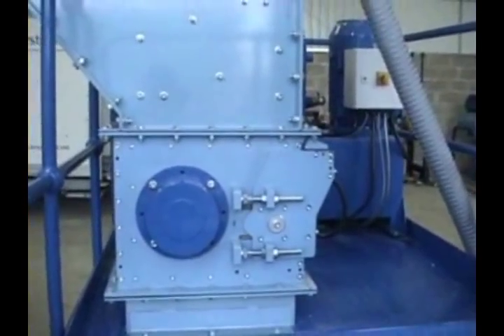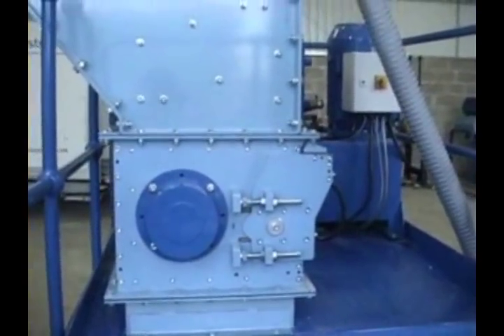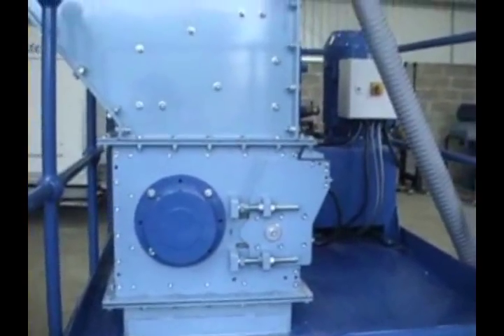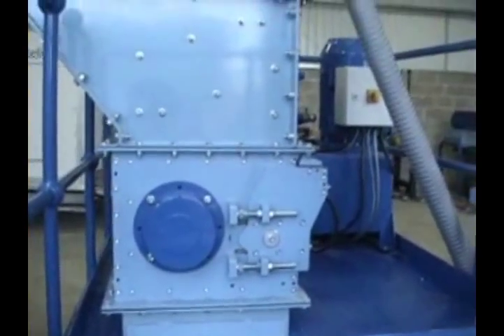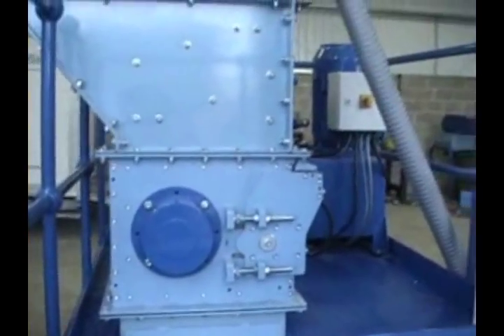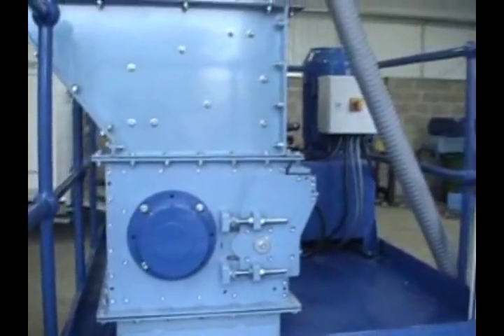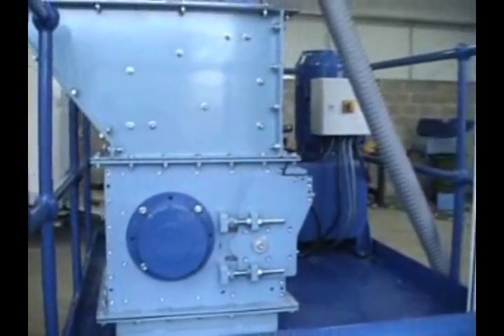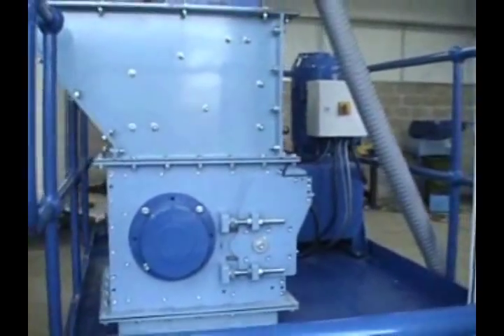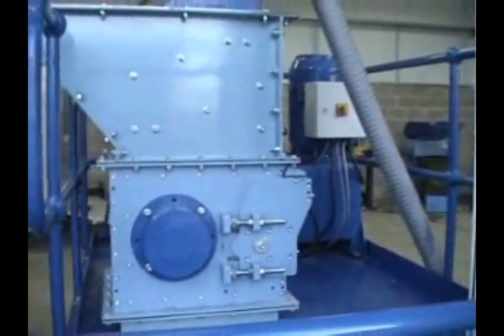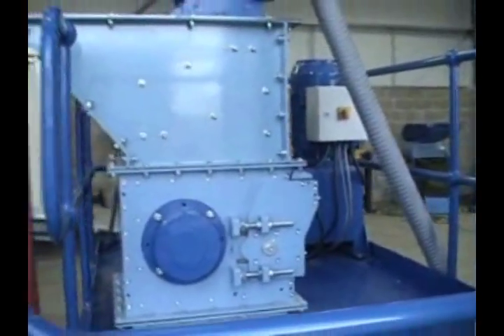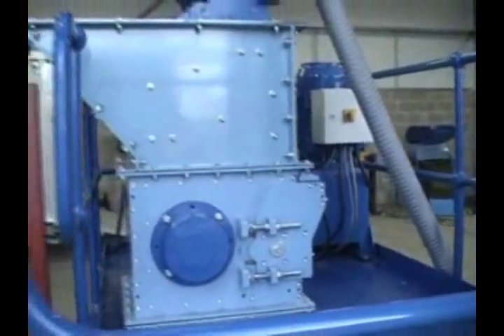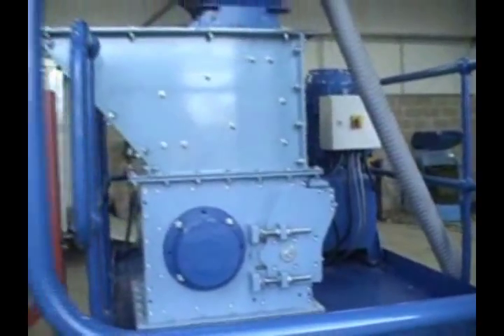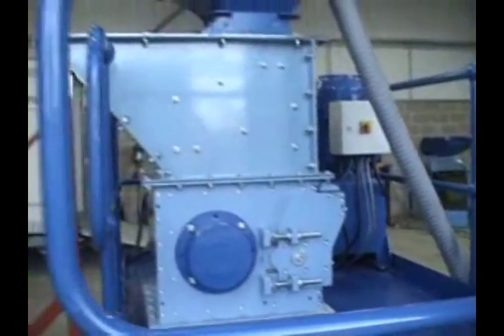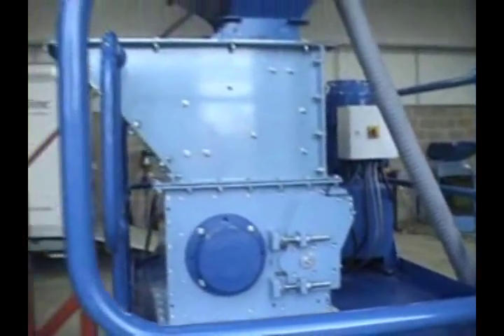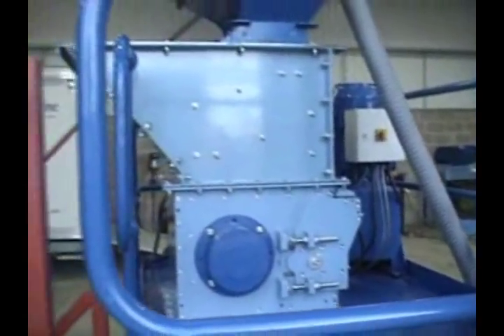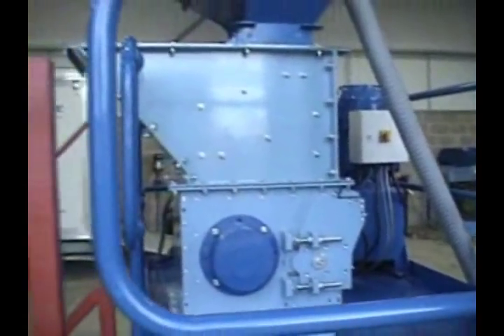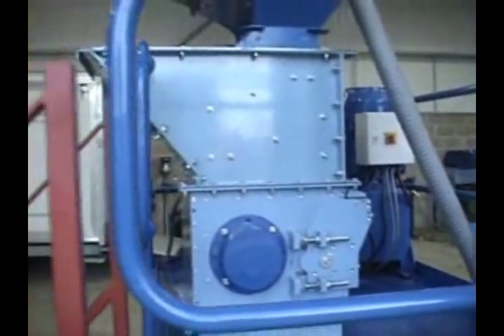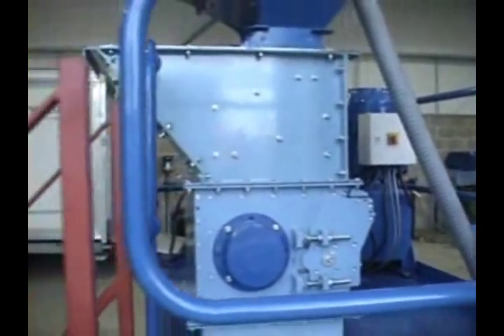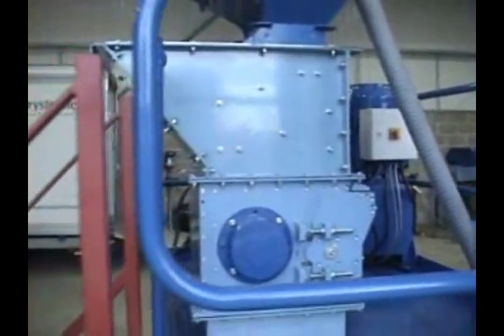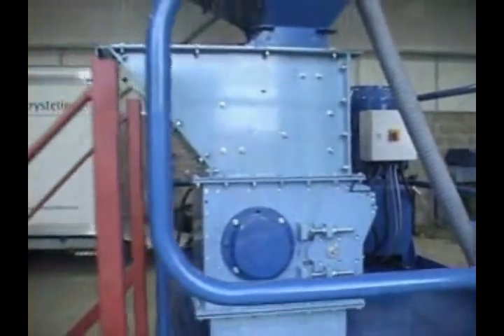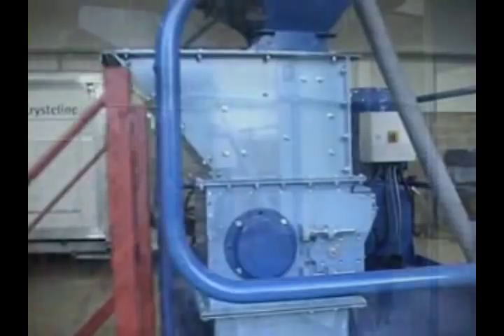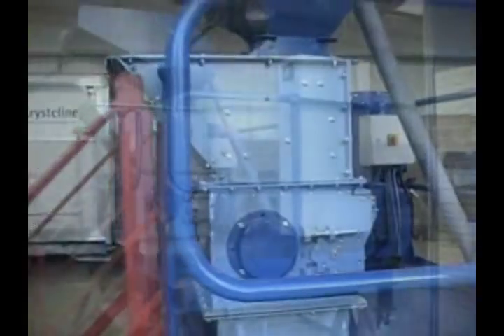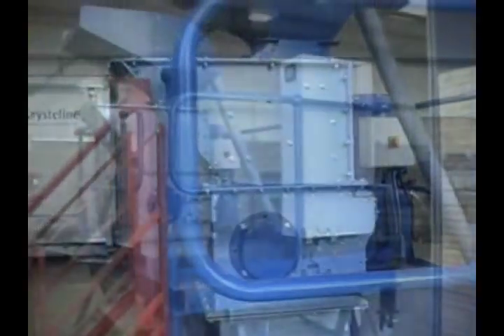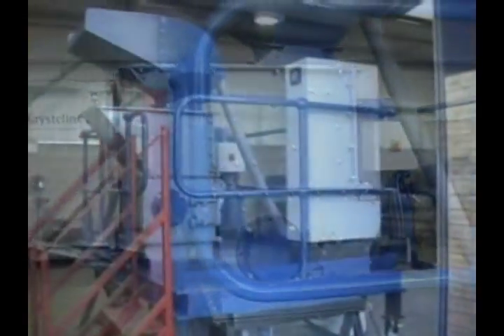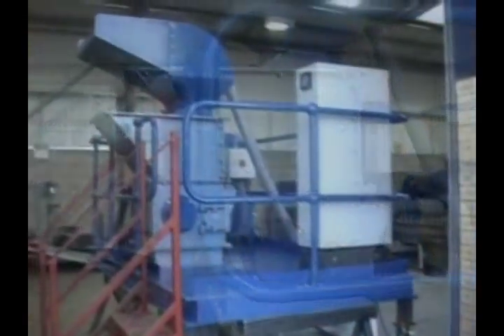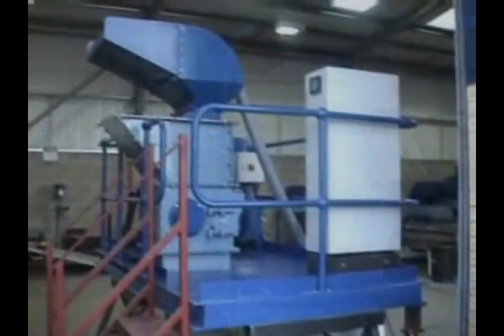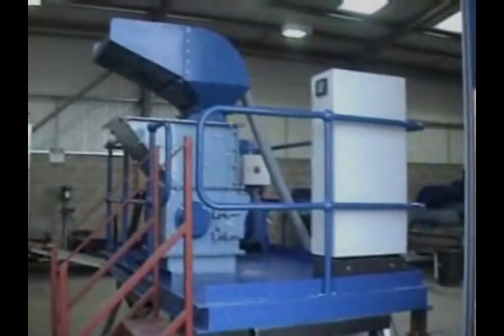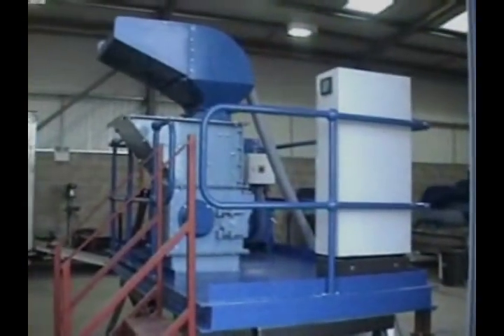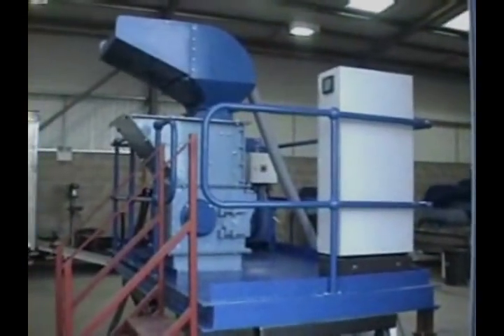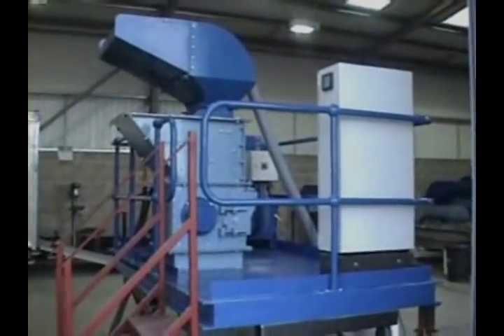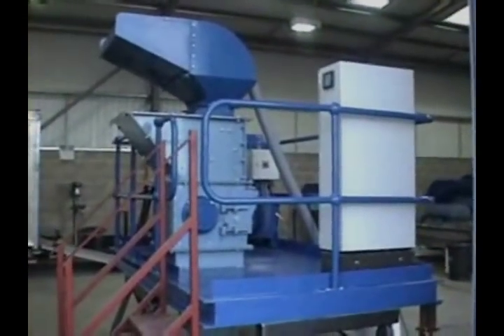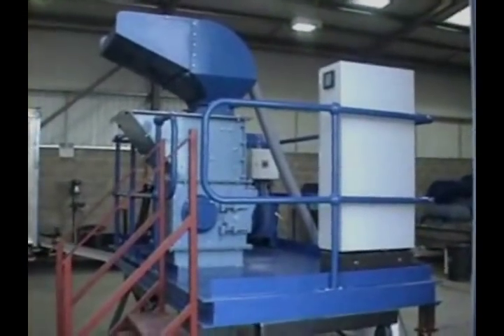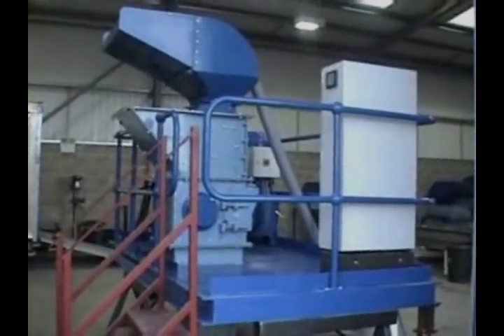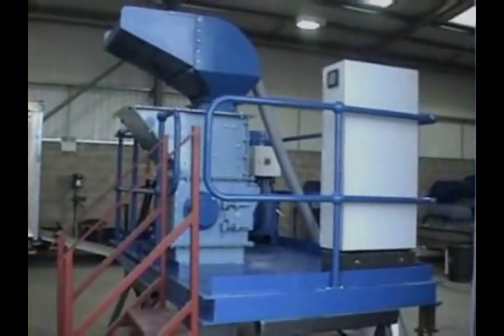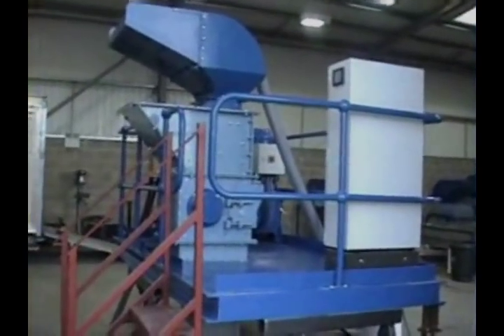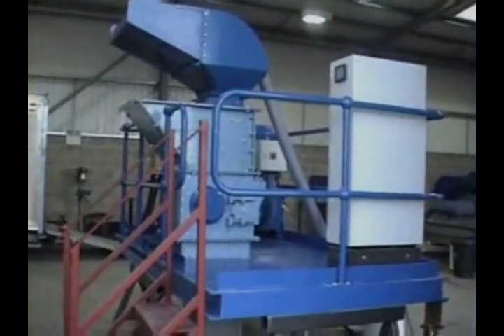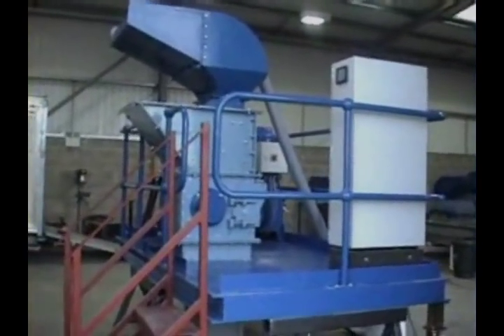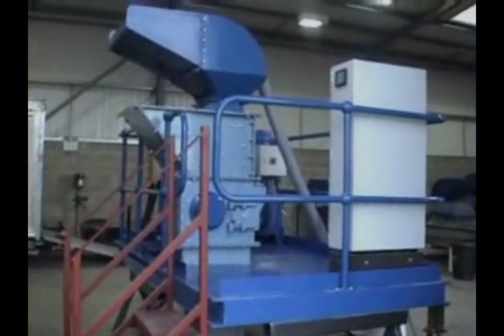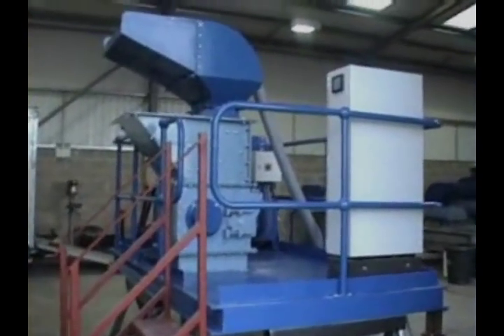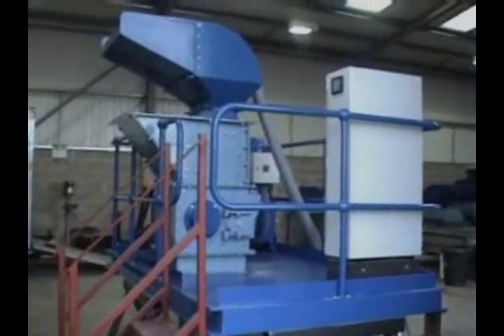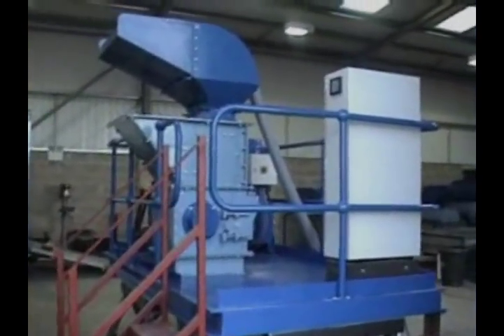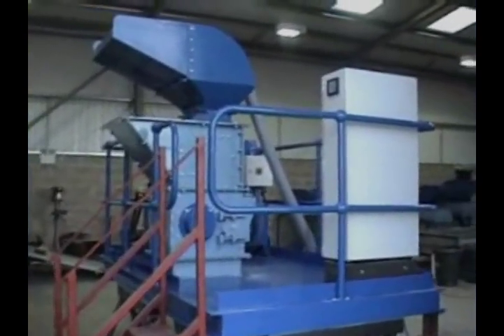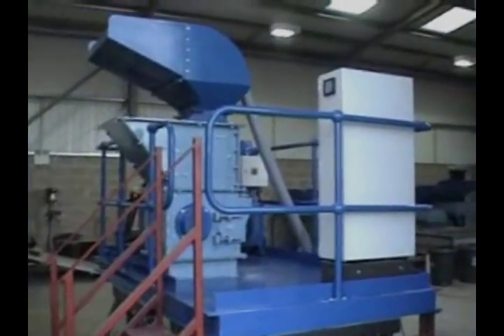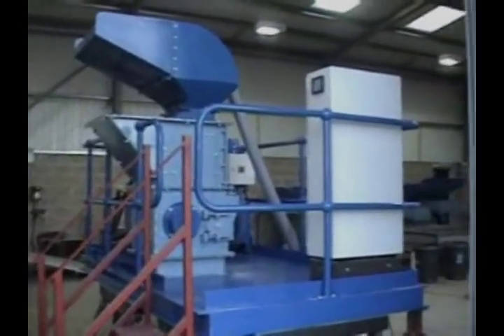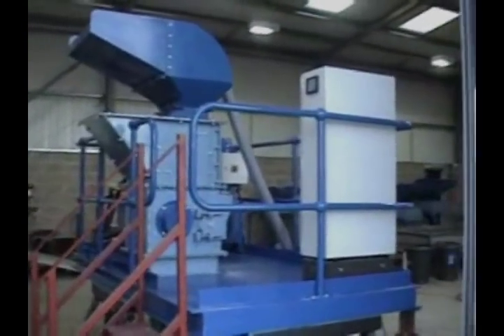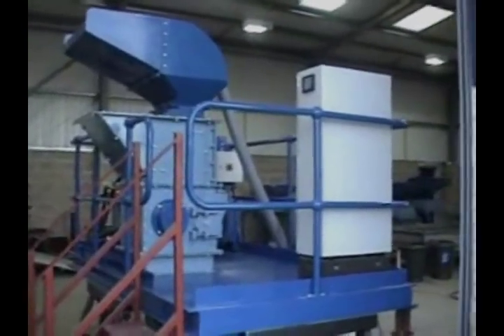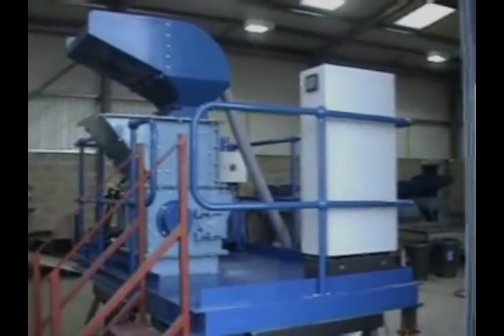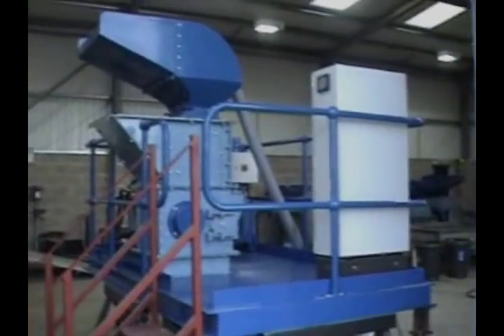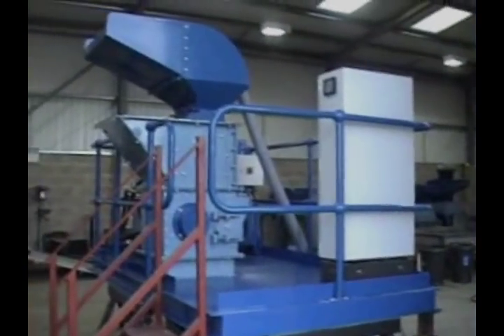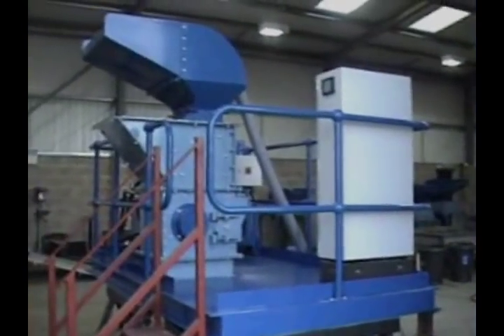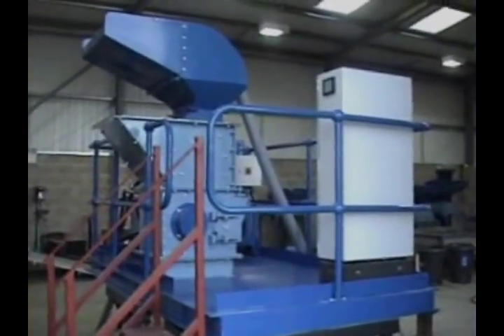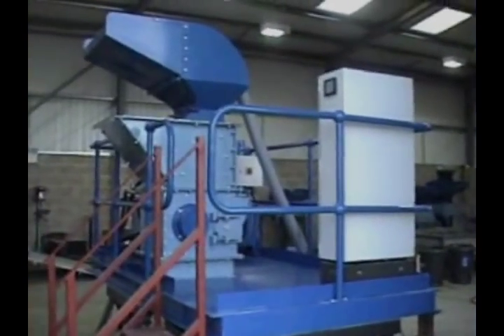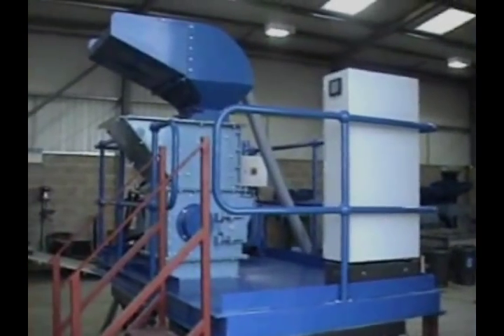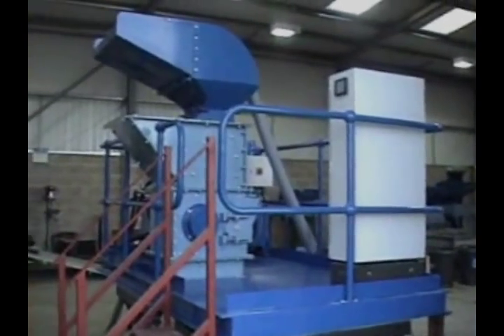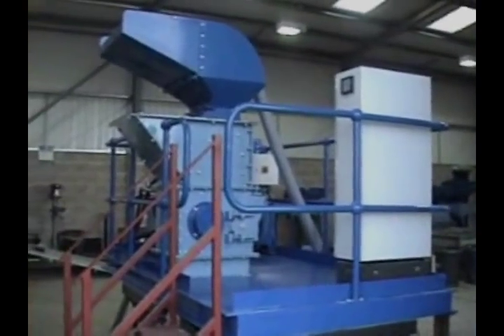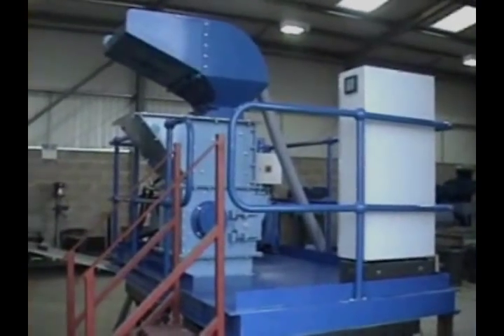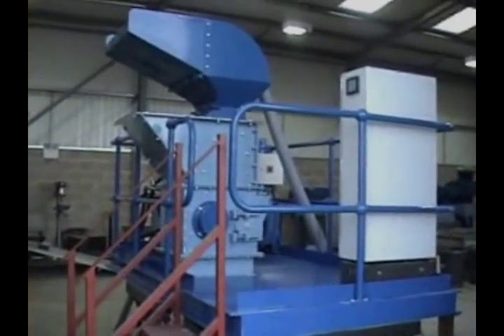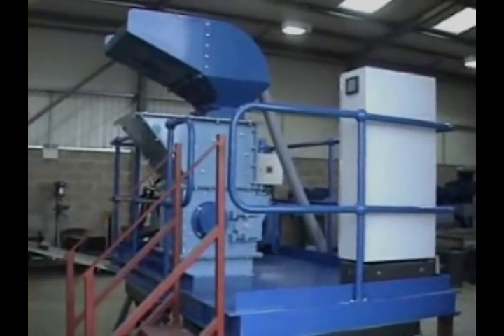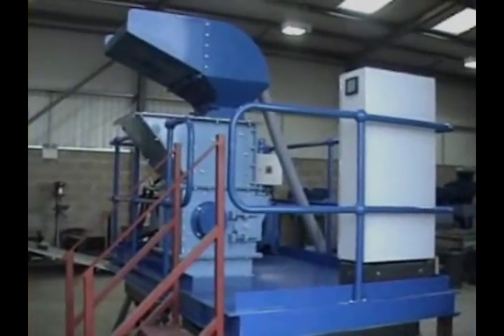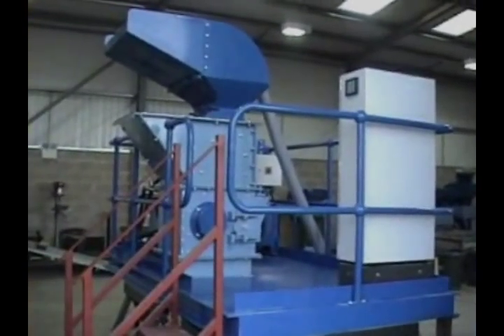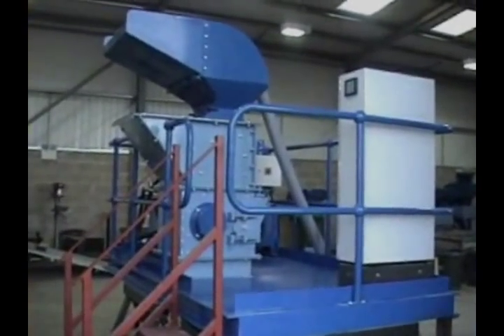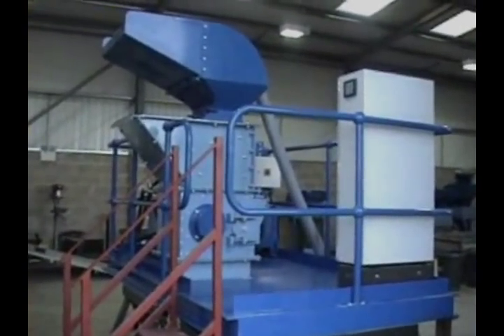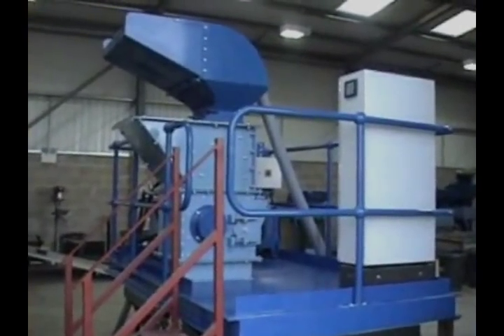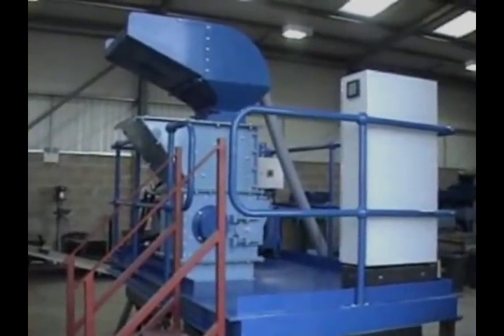We're now ready for feeding. This machine is typically rated at 10 tonnes per hour of container glass.